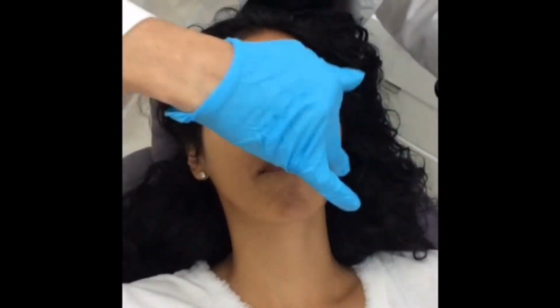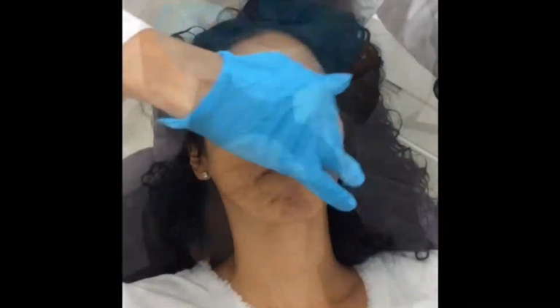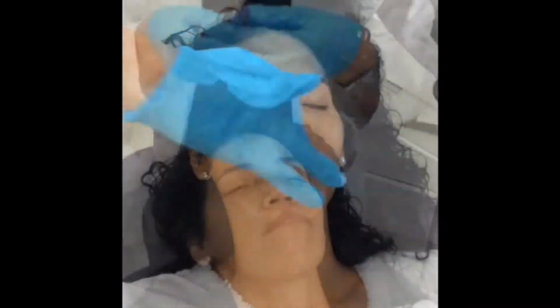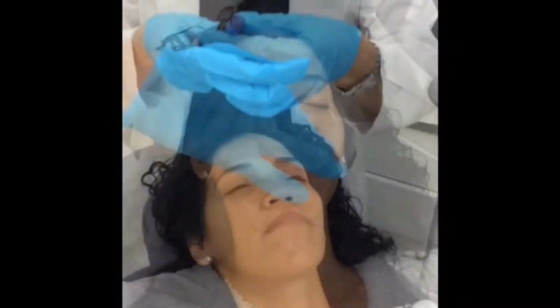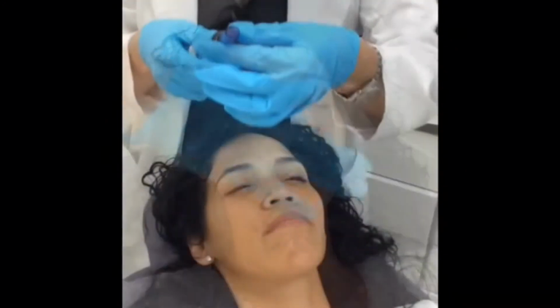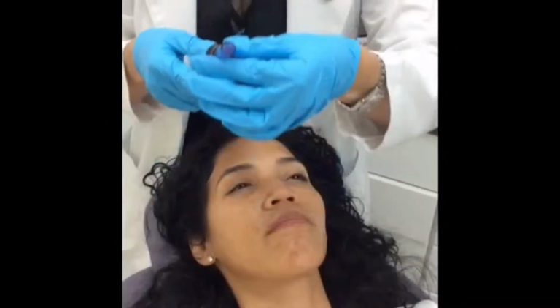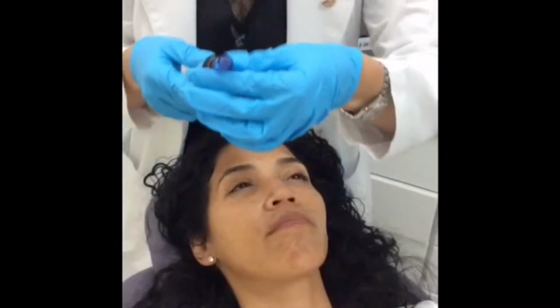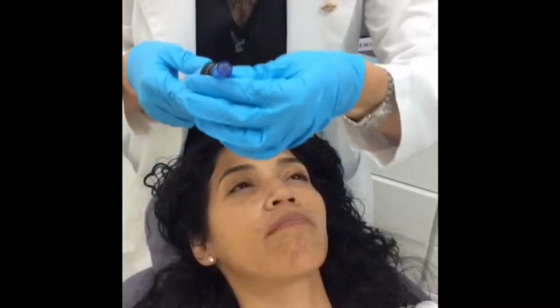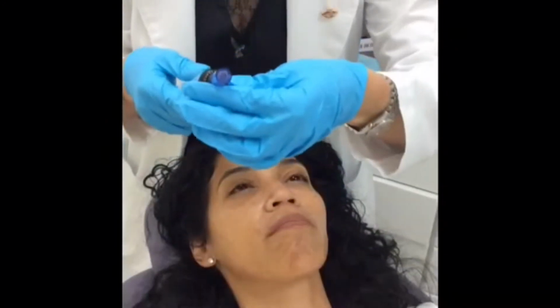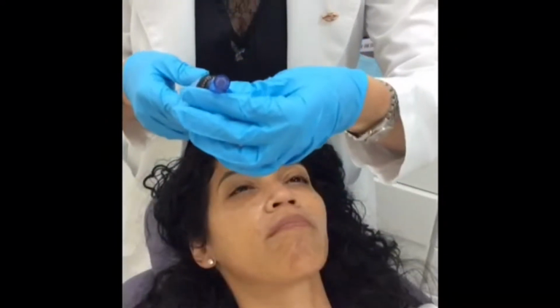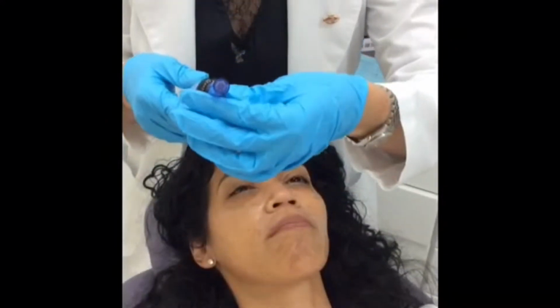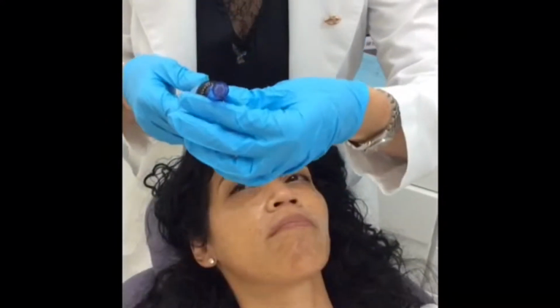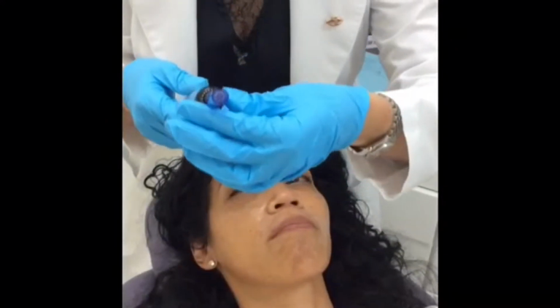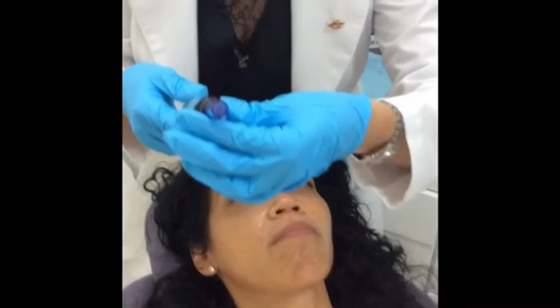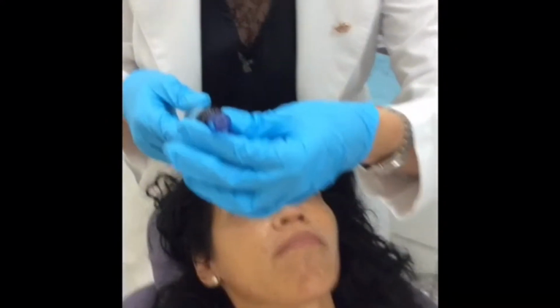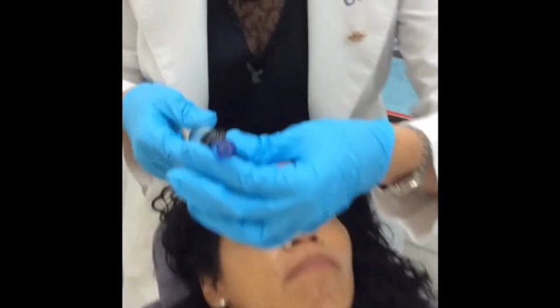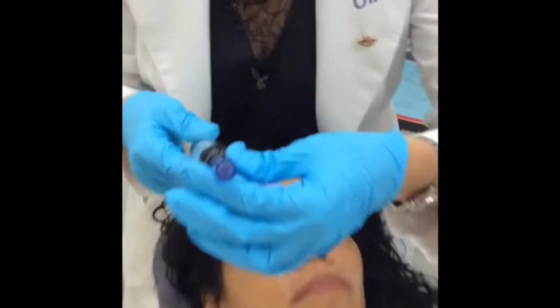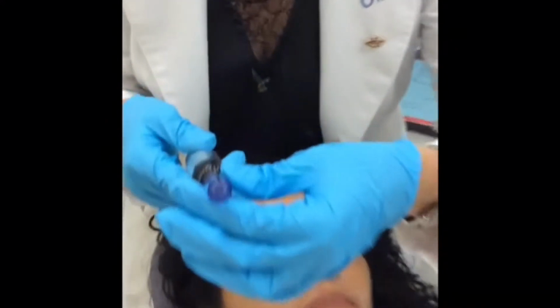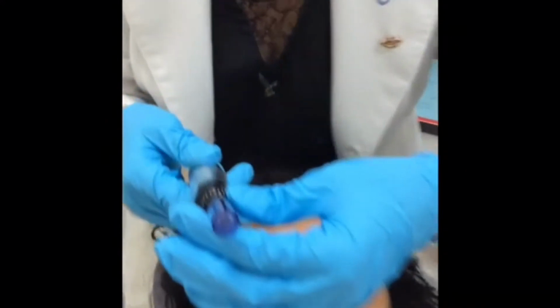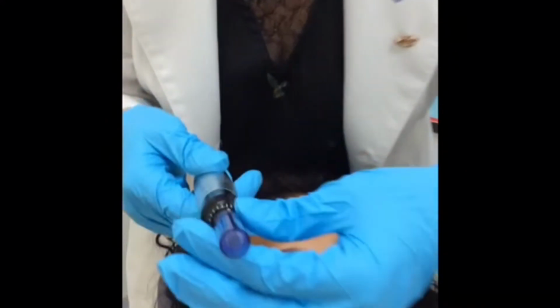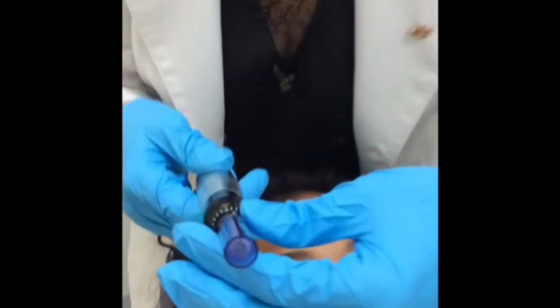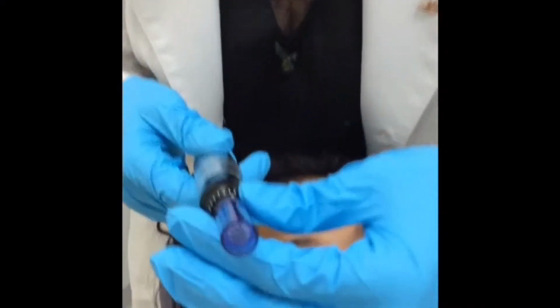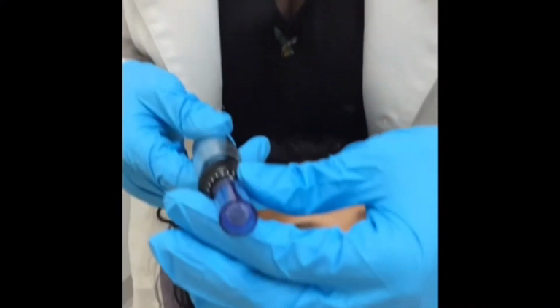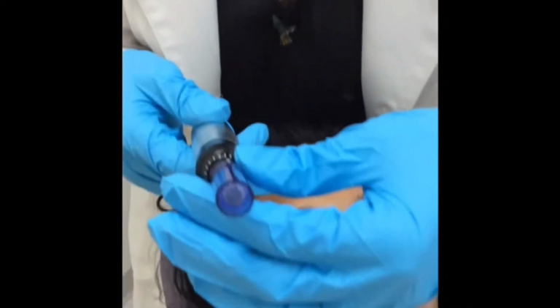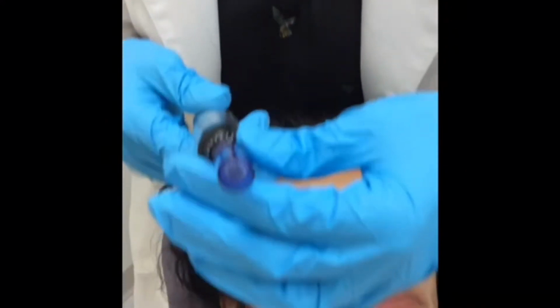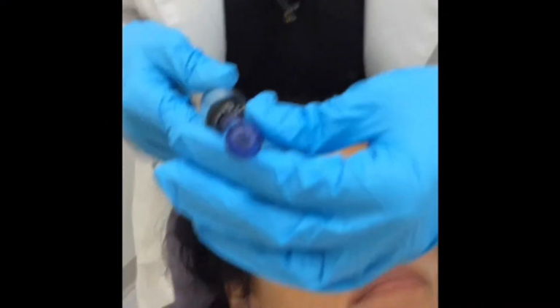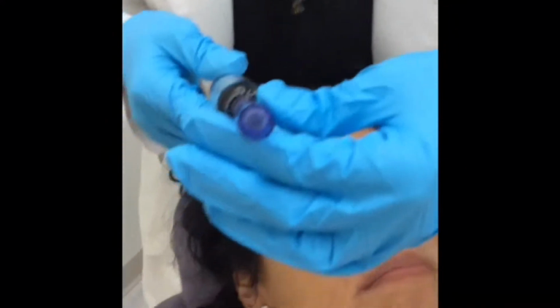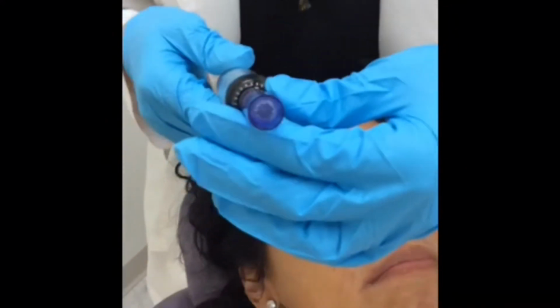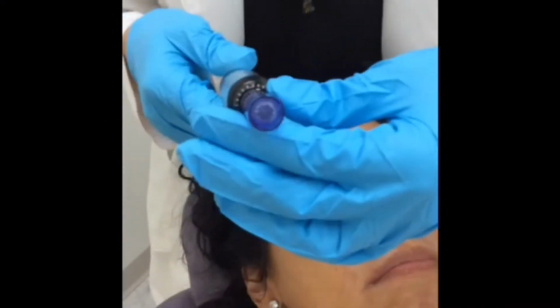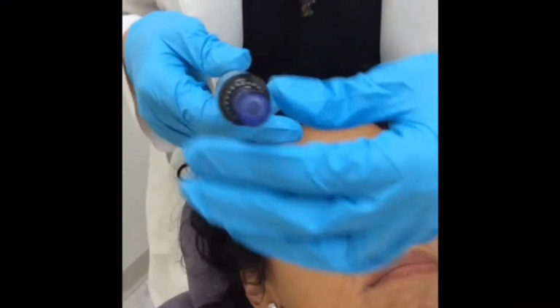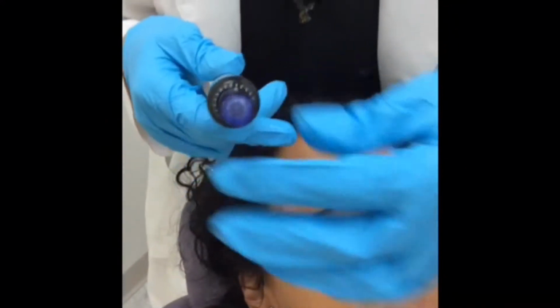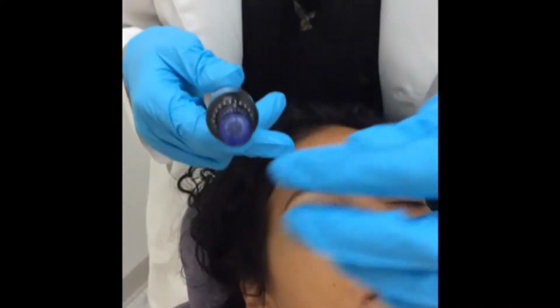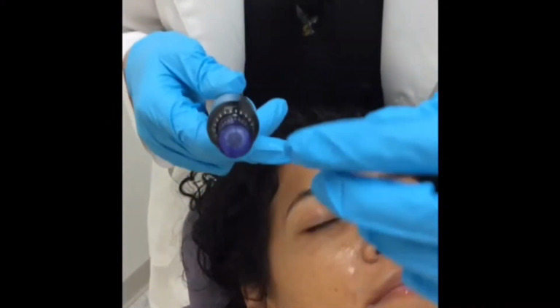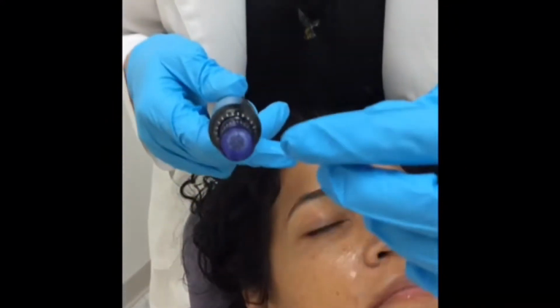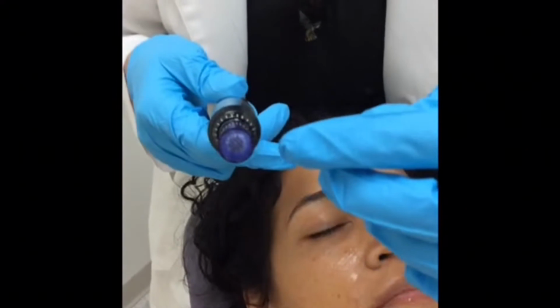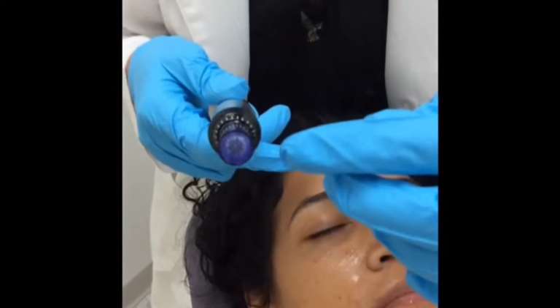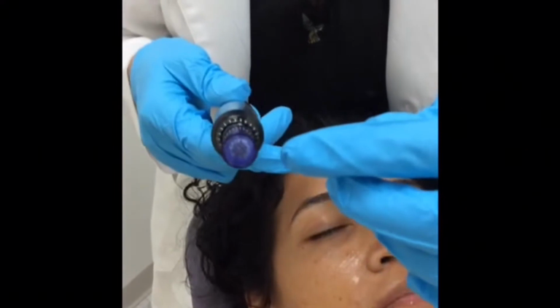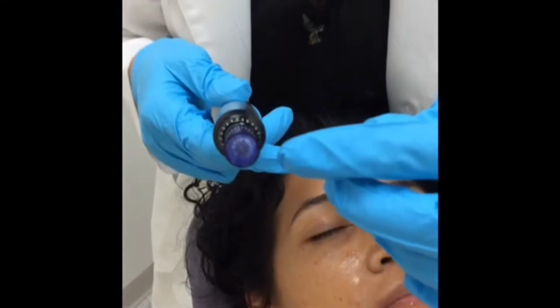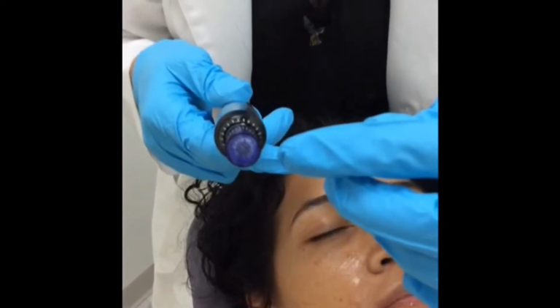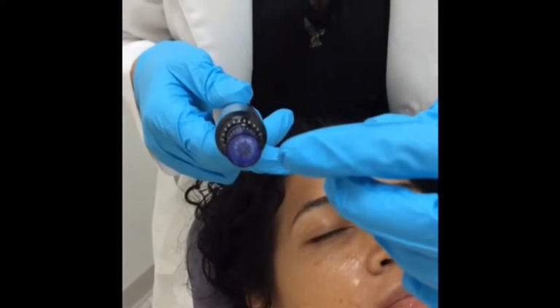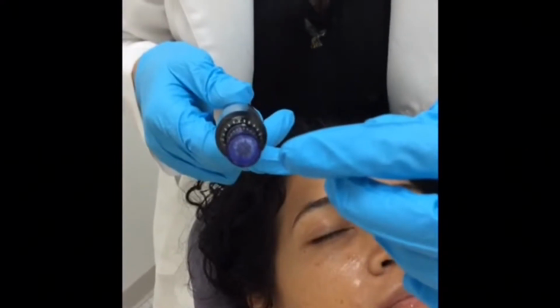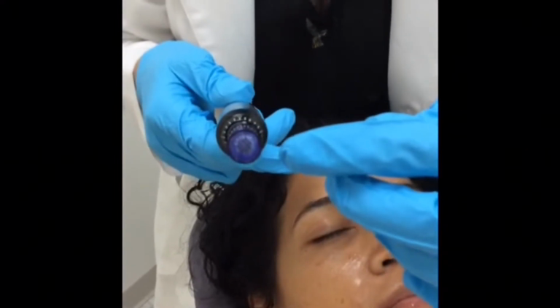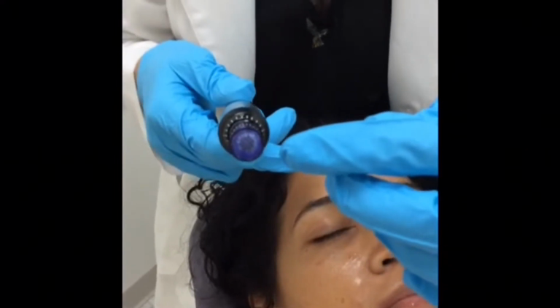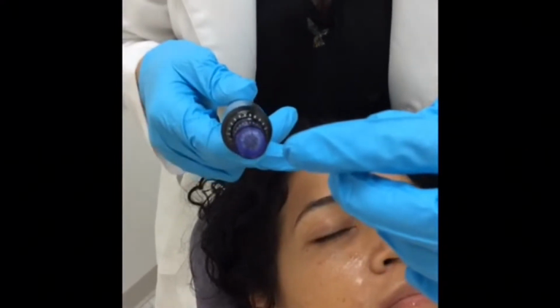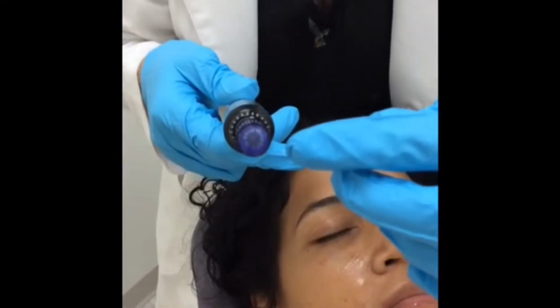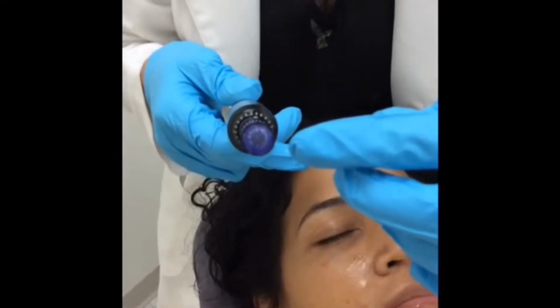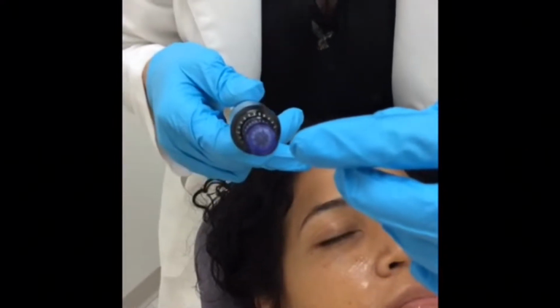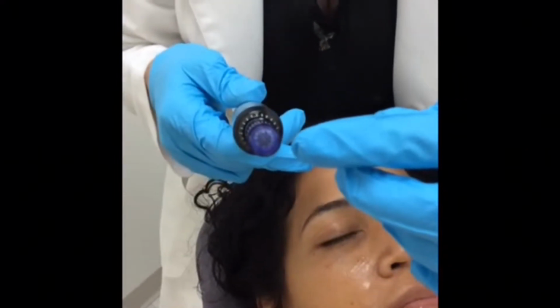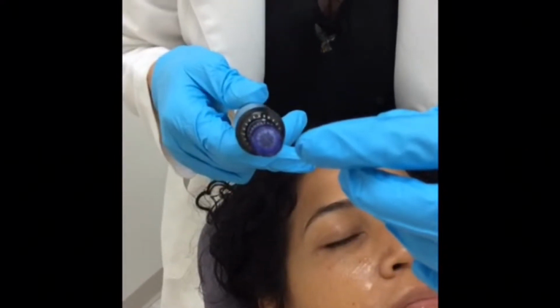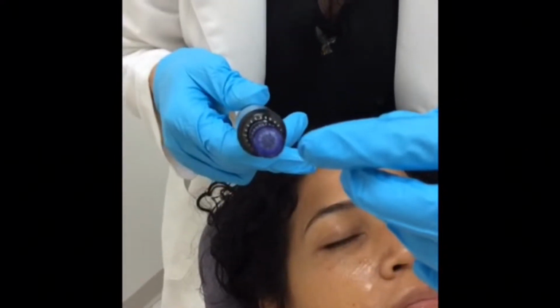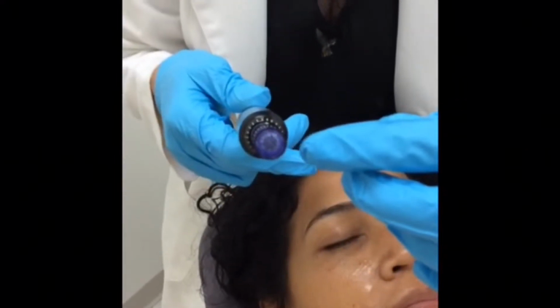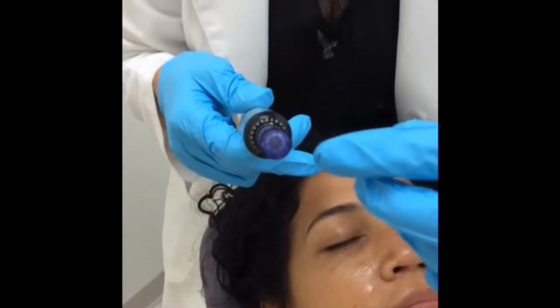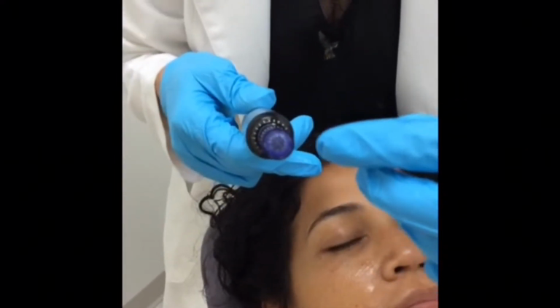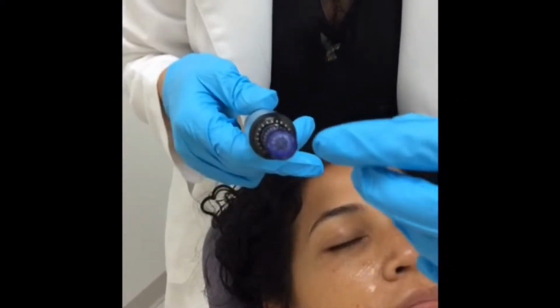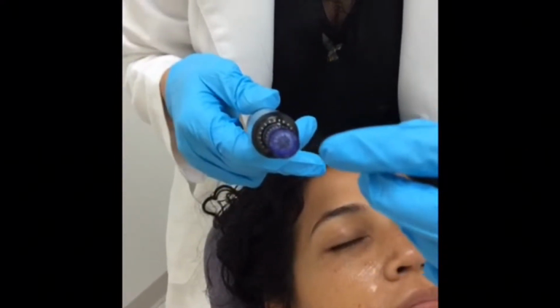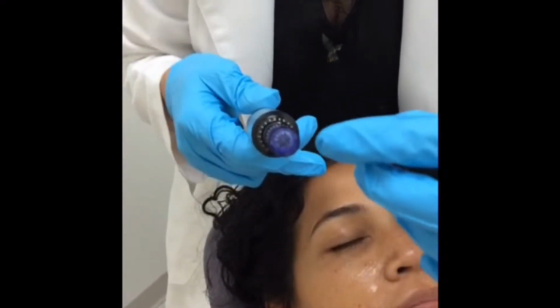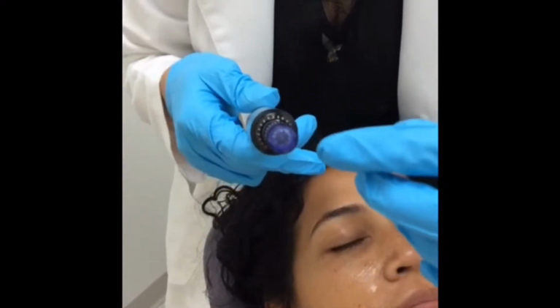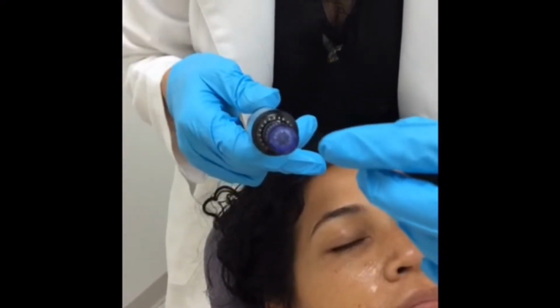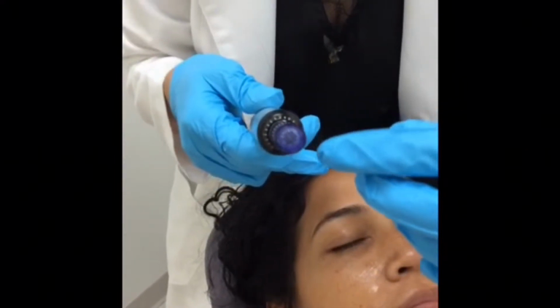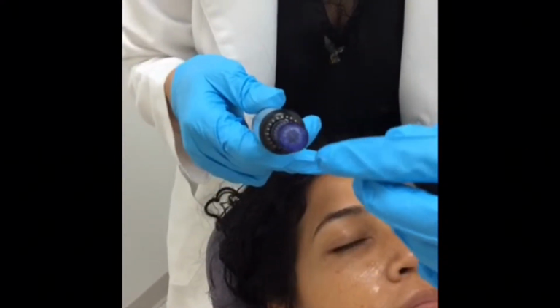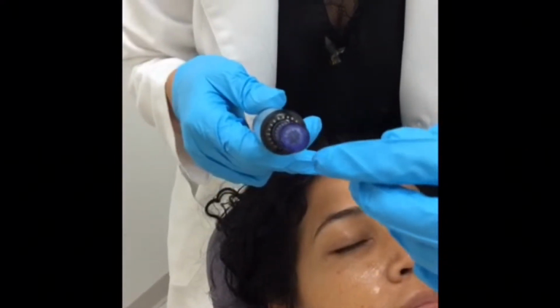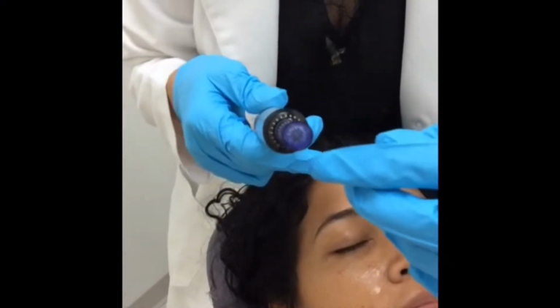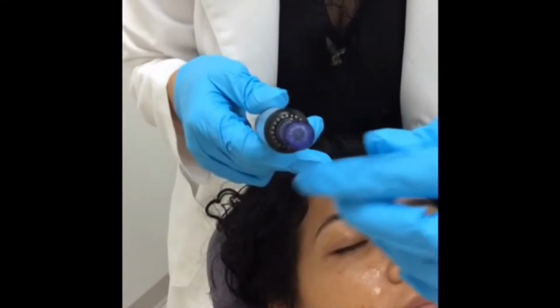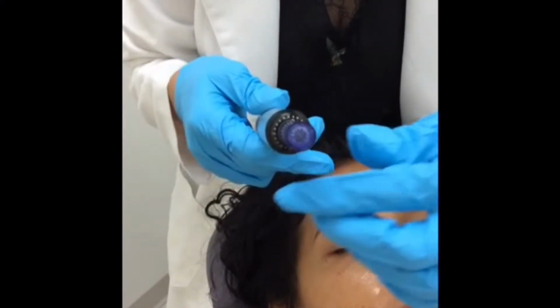What I want to show you here is the machine. These are 36 little needles that are going in and out.